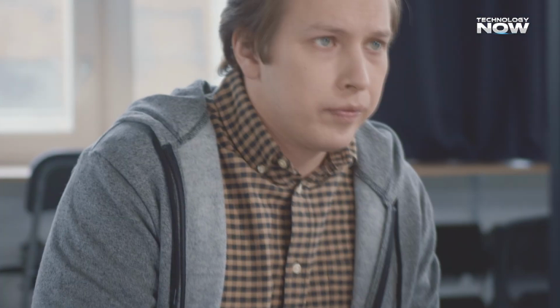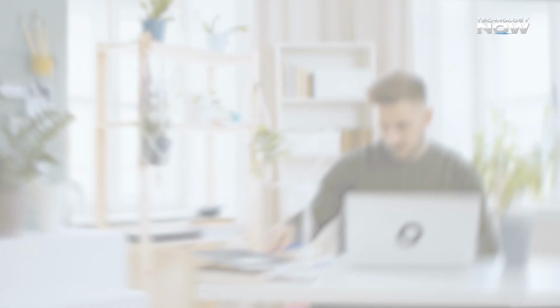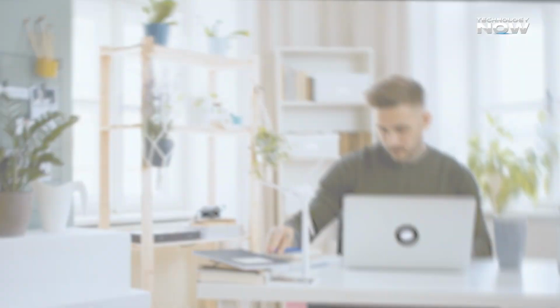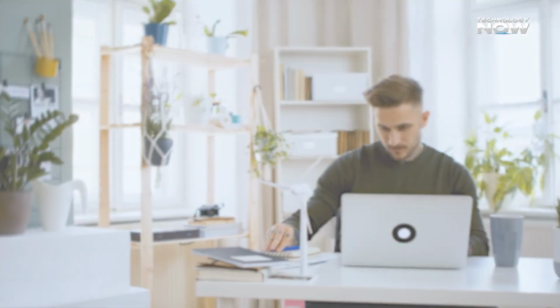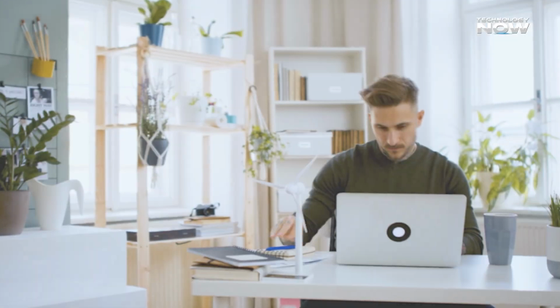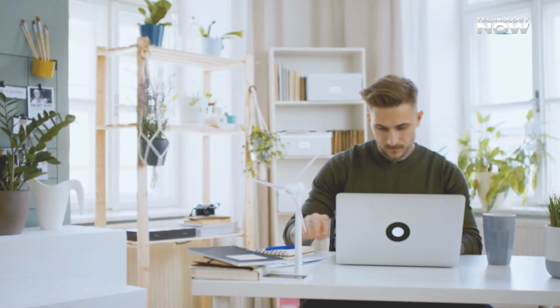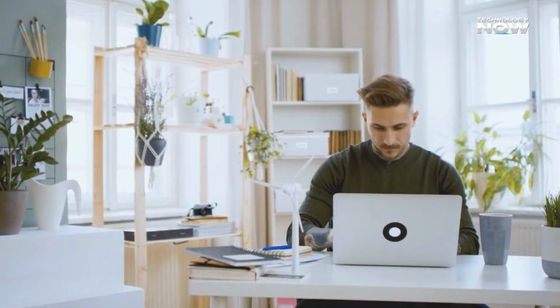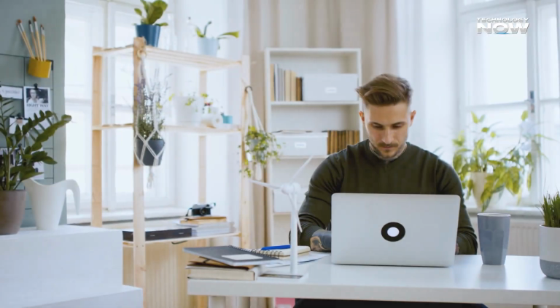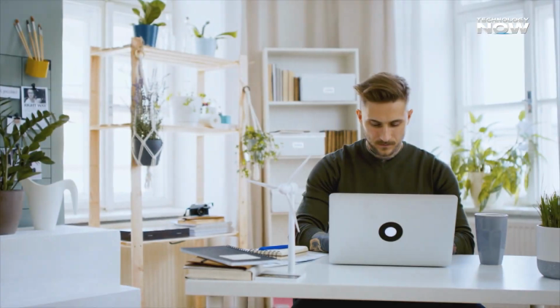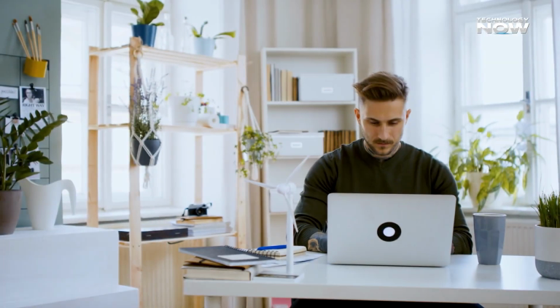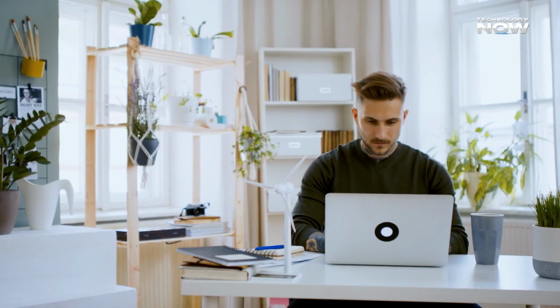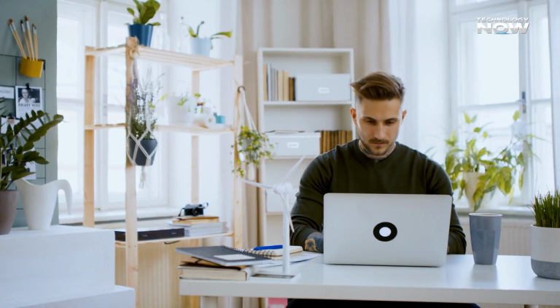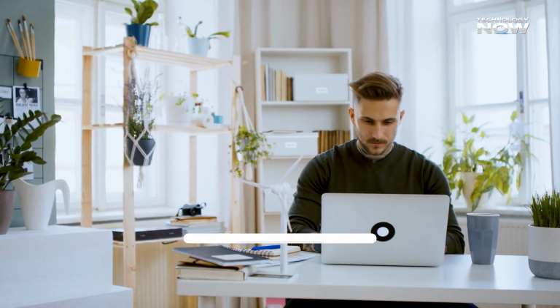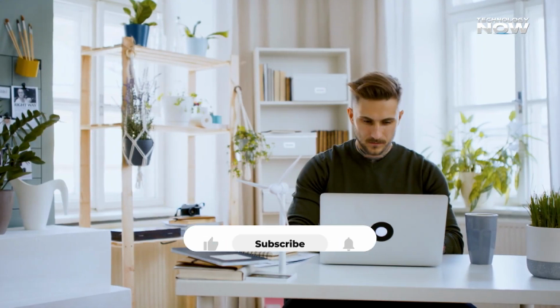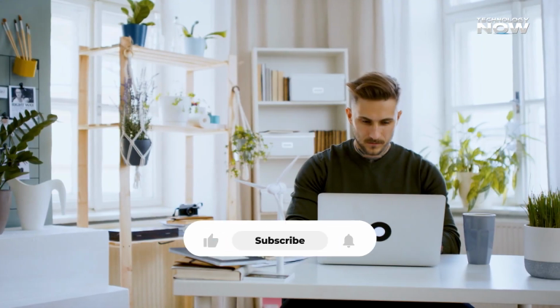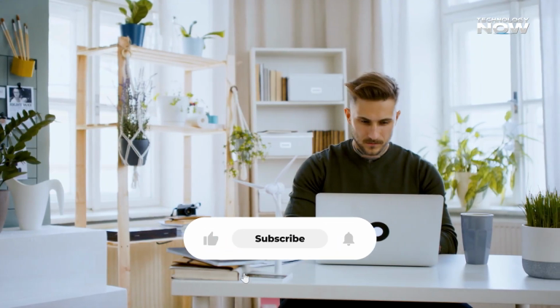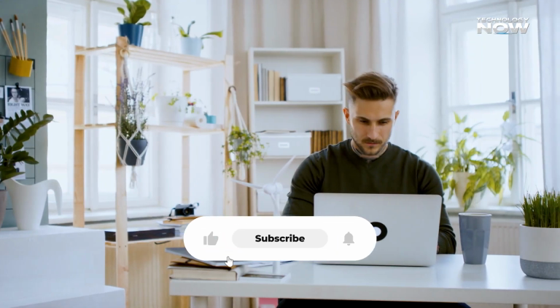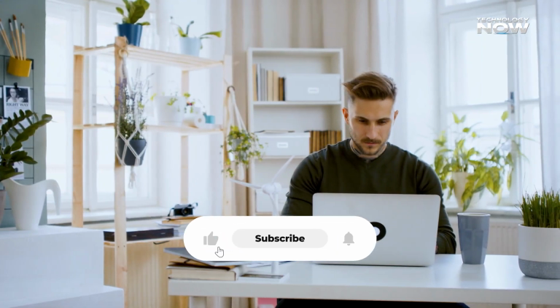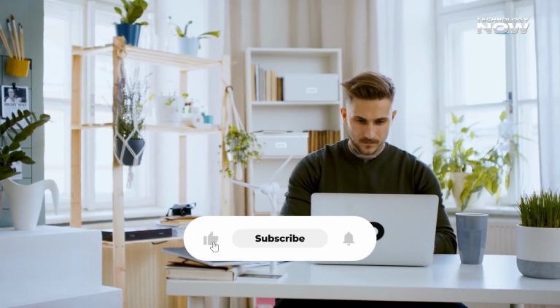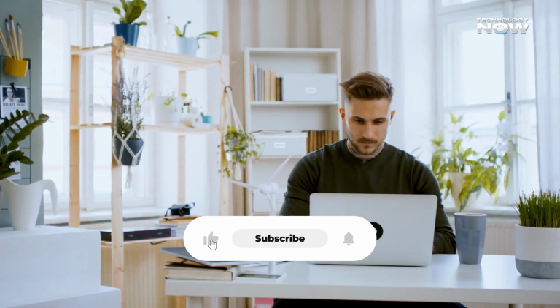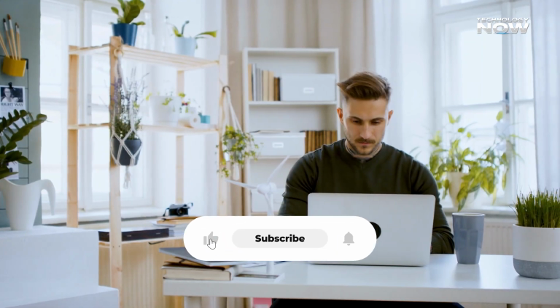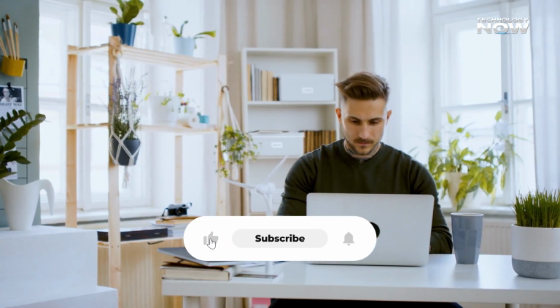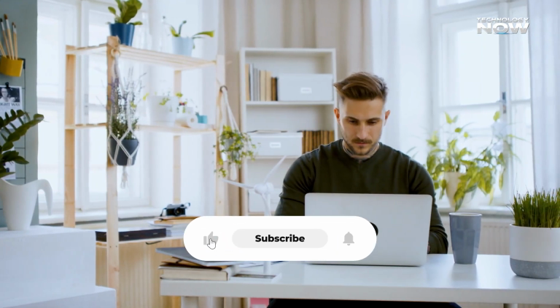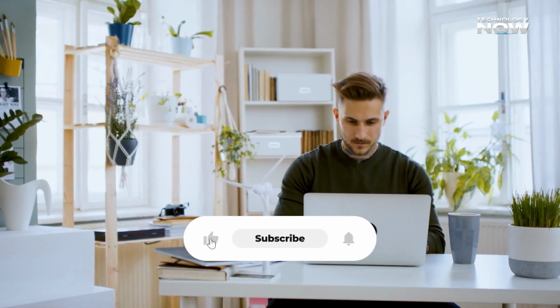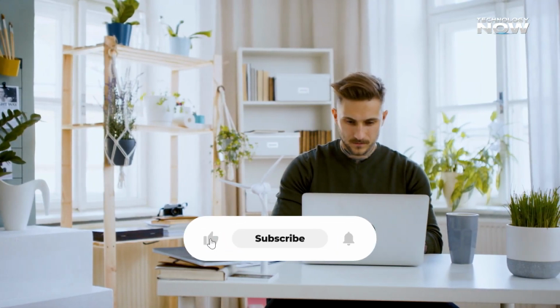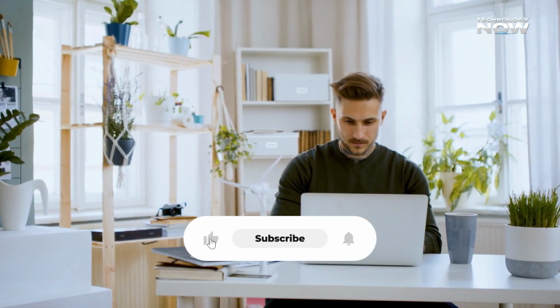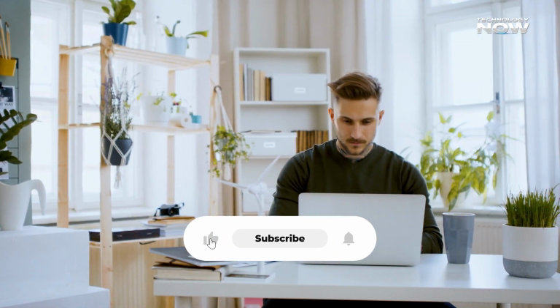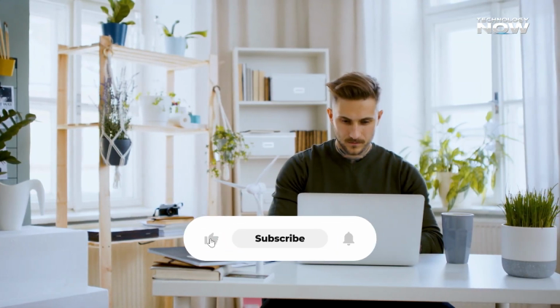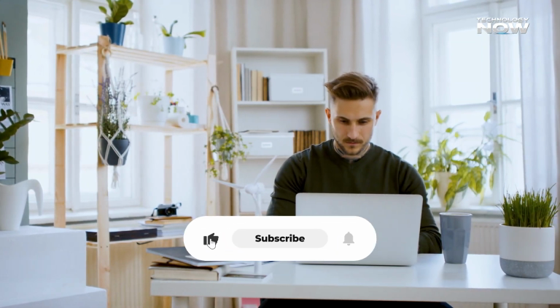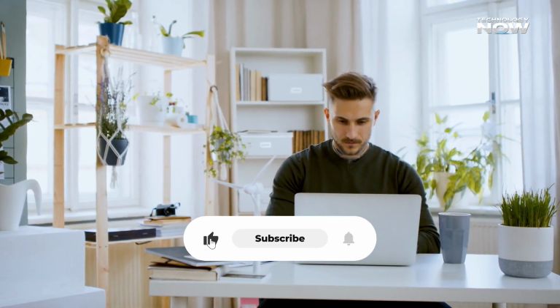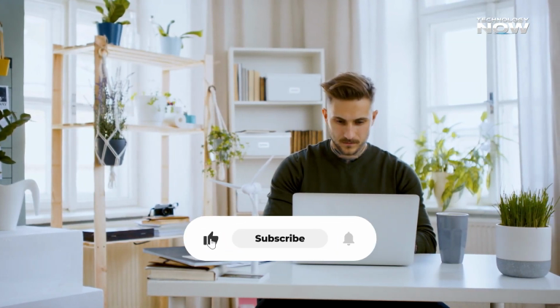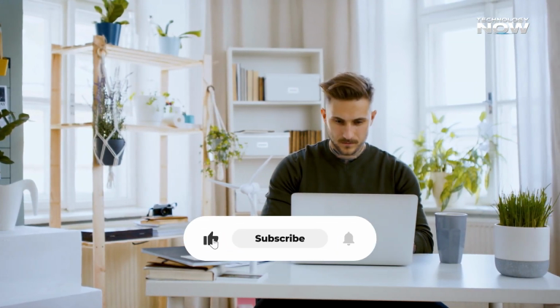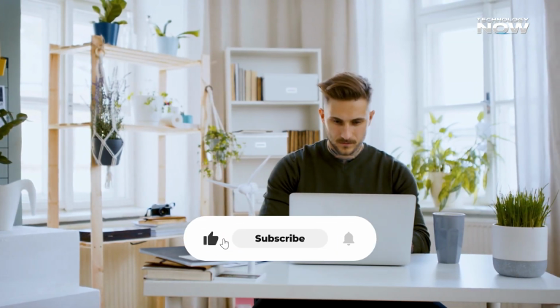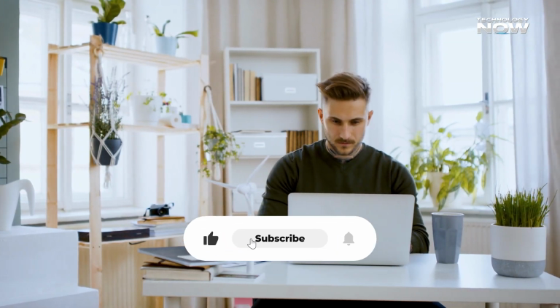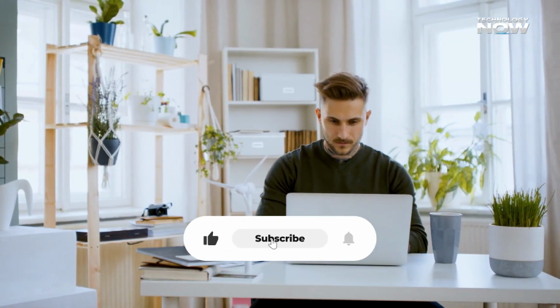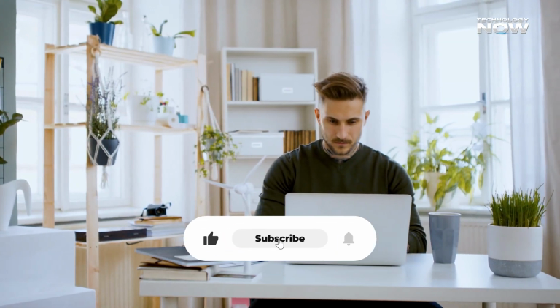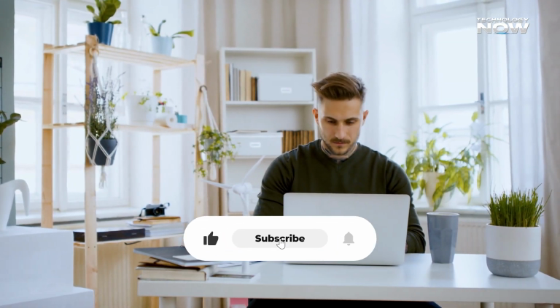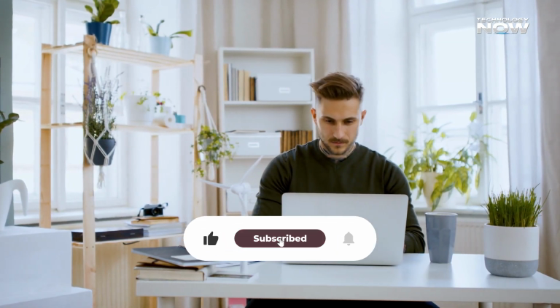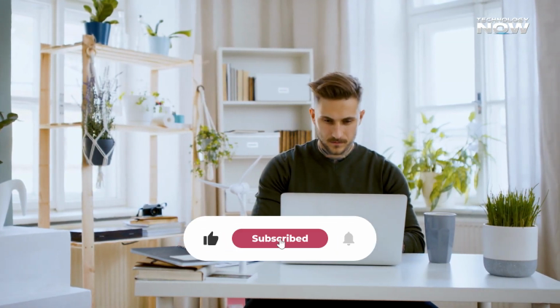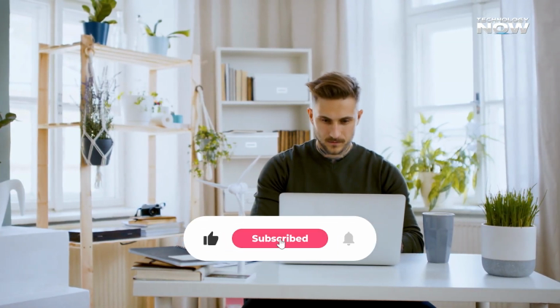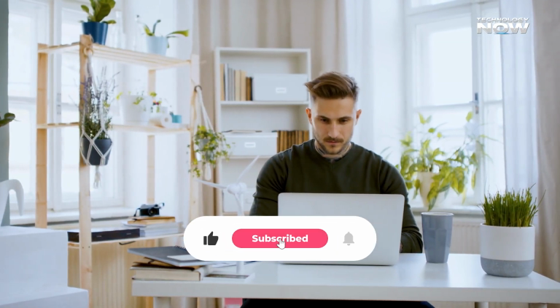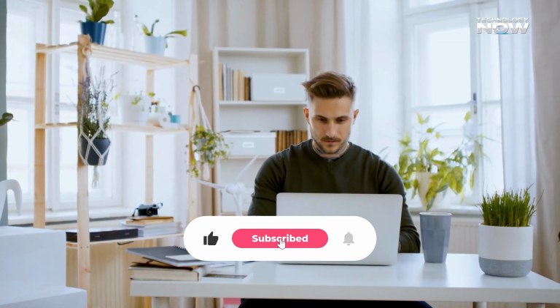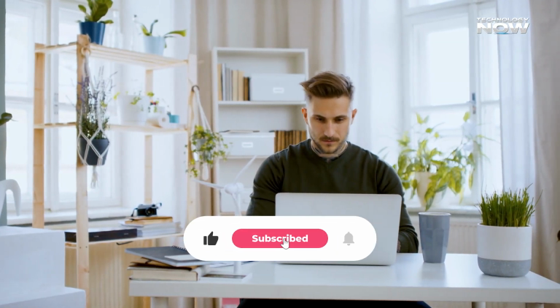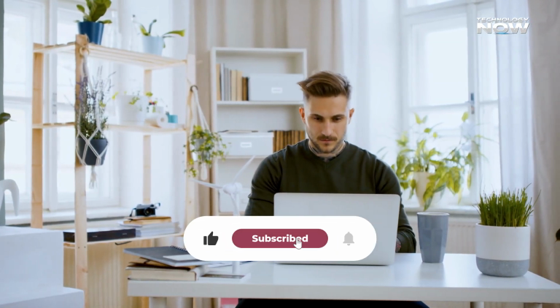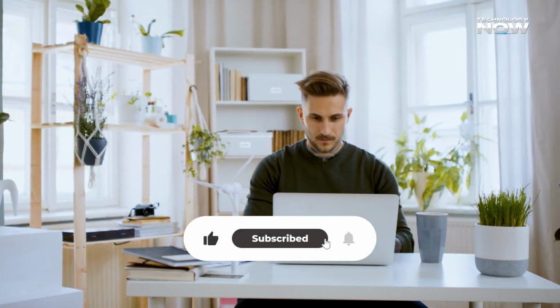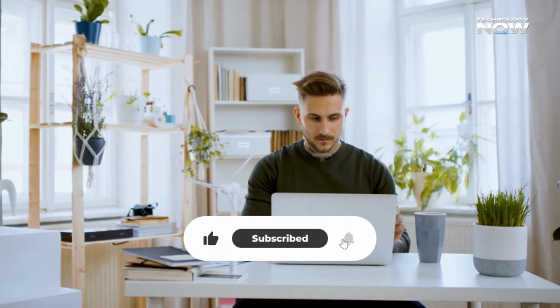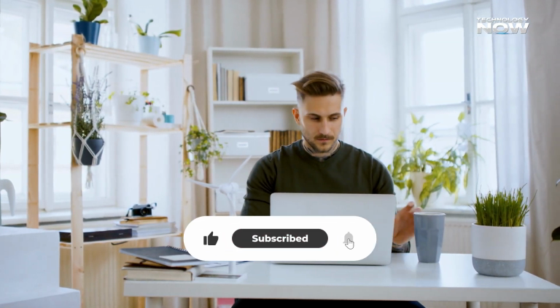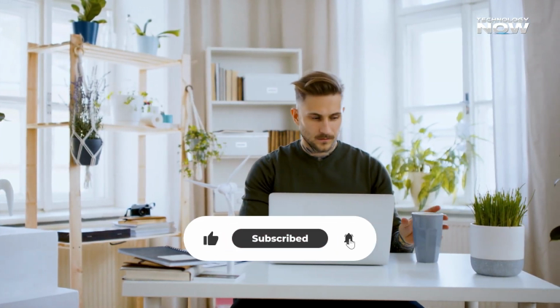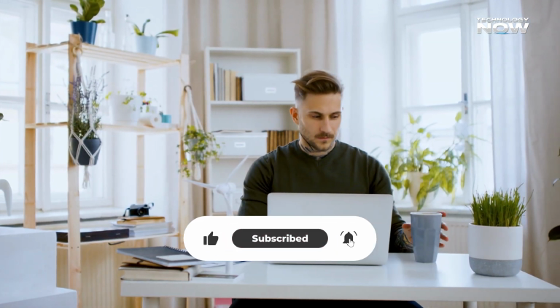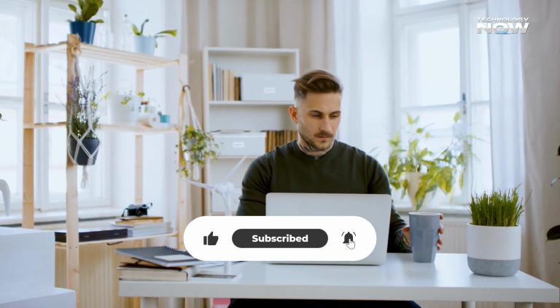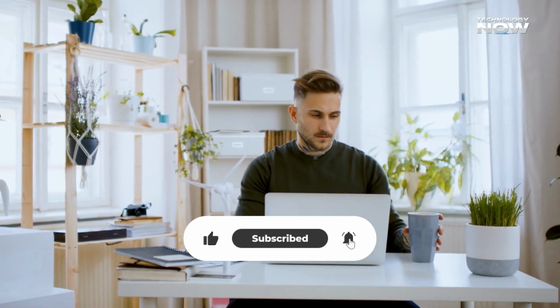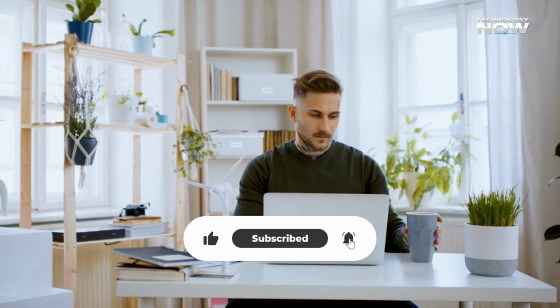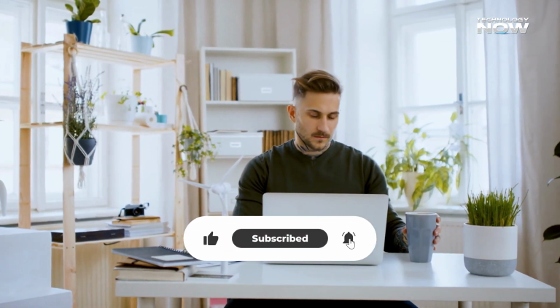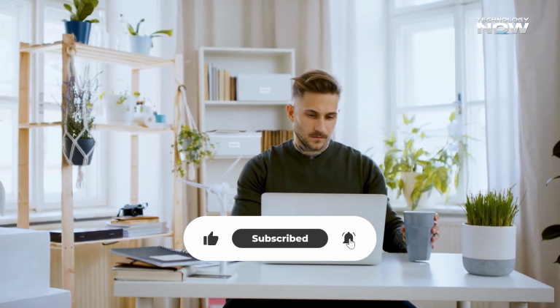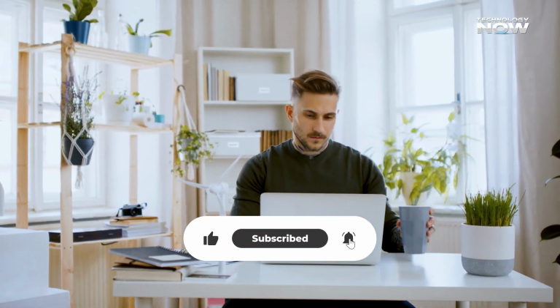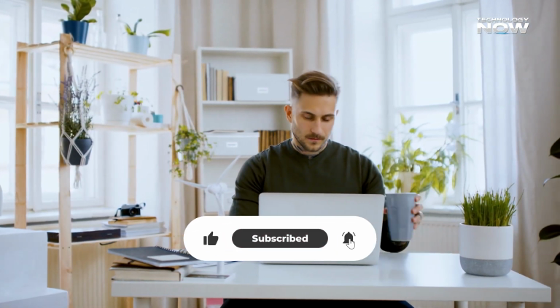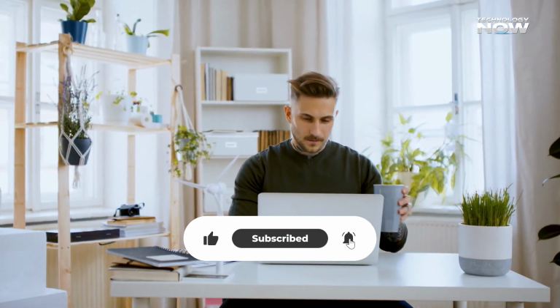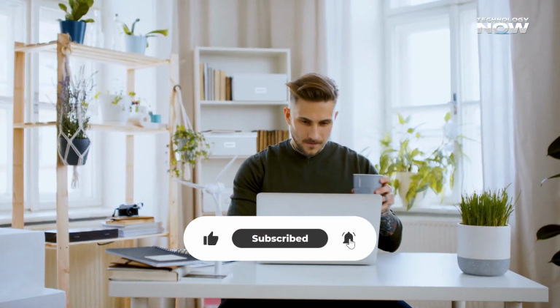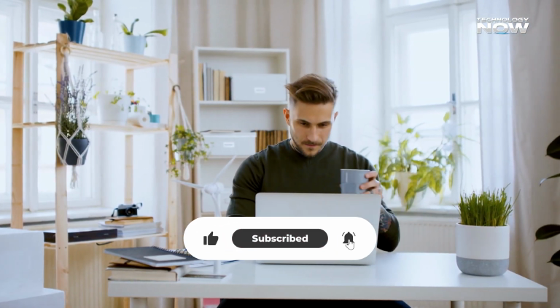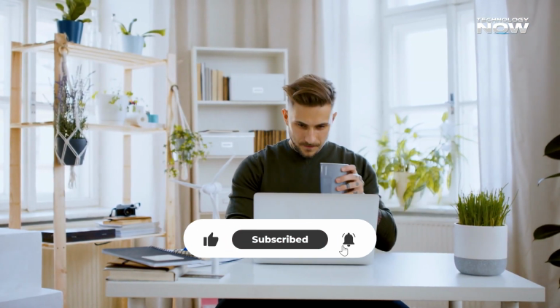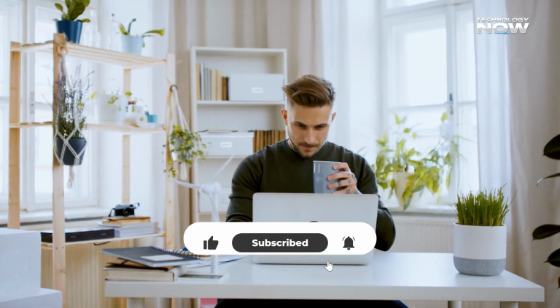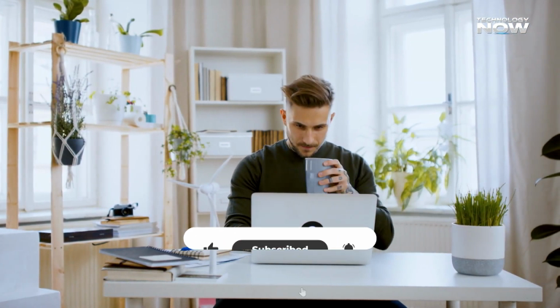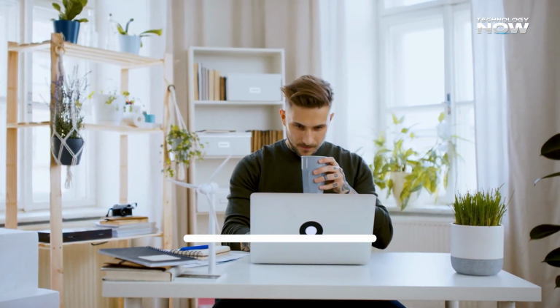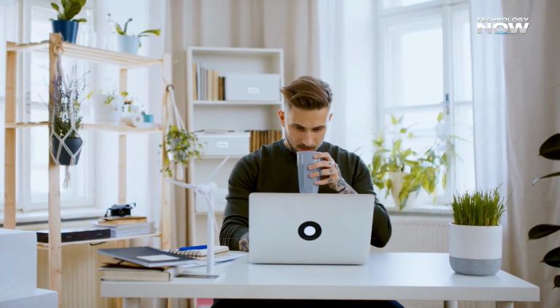We hope you enjoyed this video. If you did, don't forget to like, share, and subscribe to our channel. Thanks for joining.